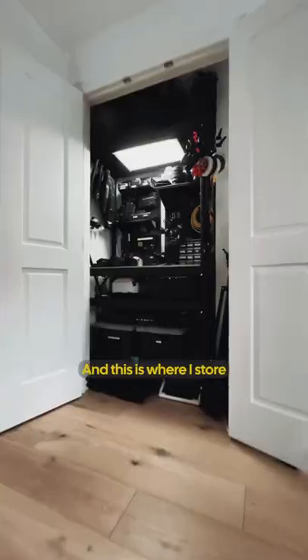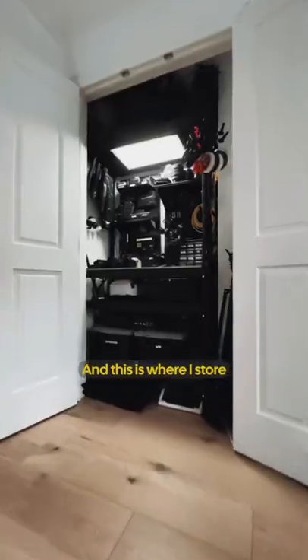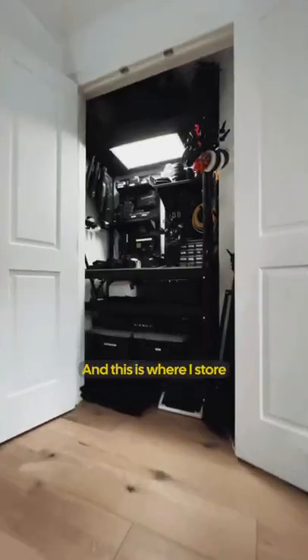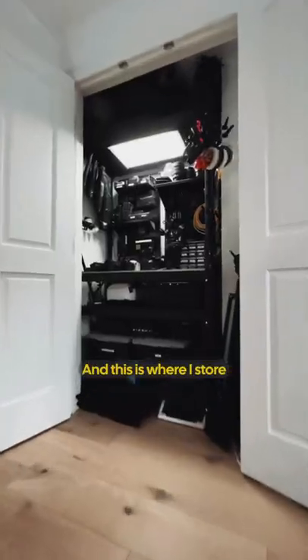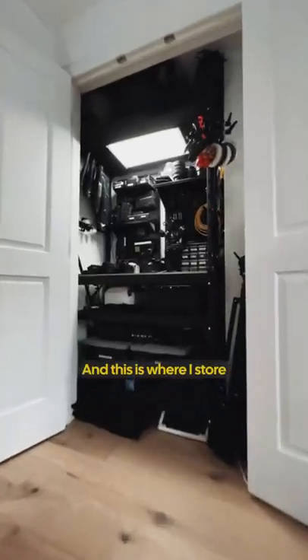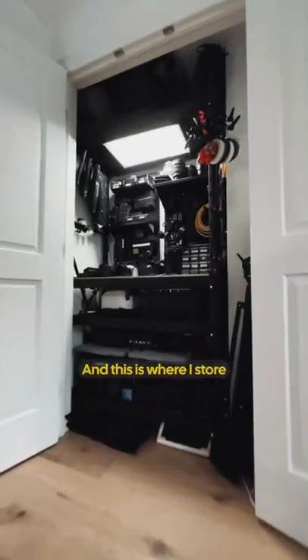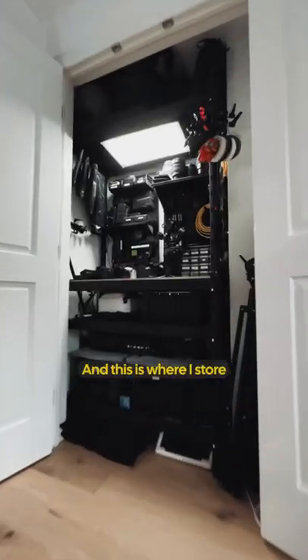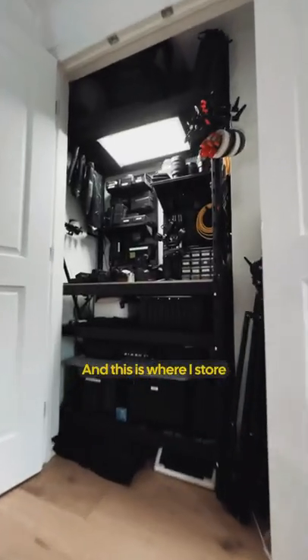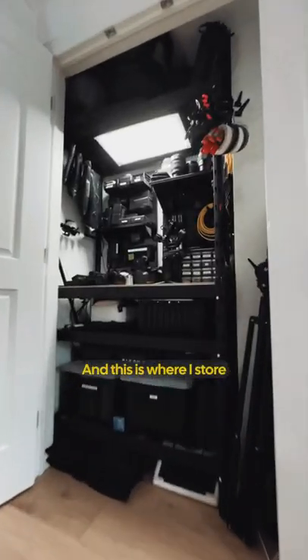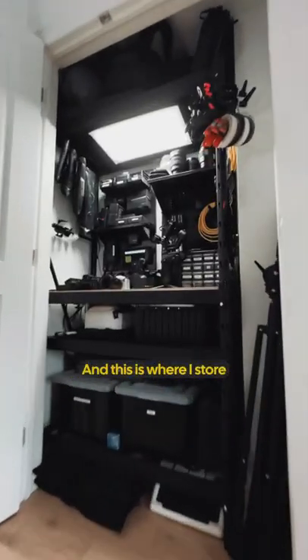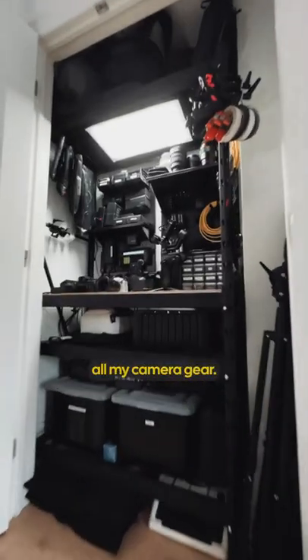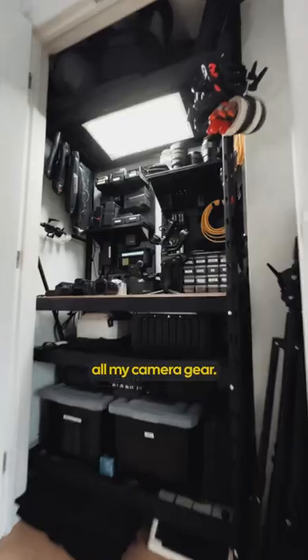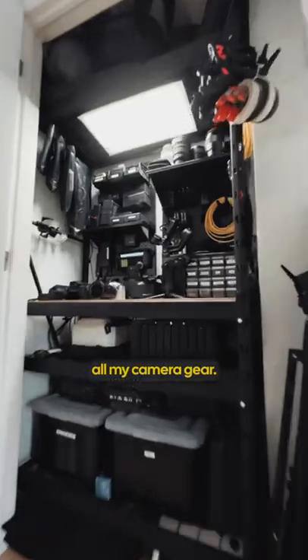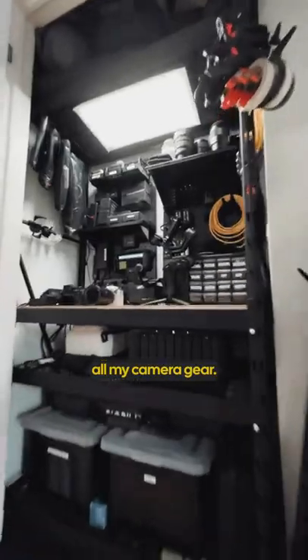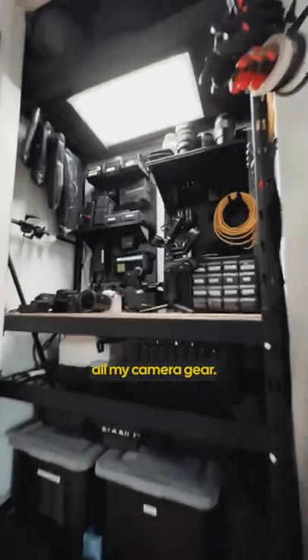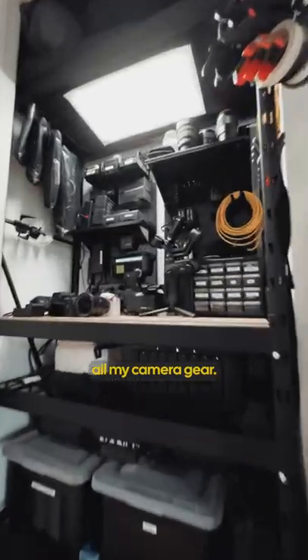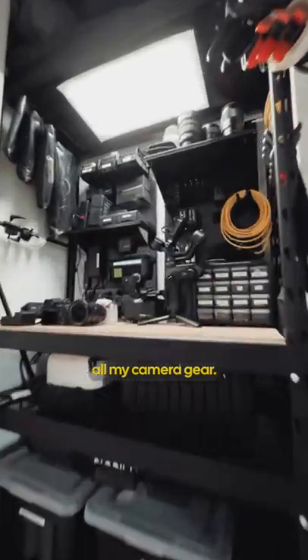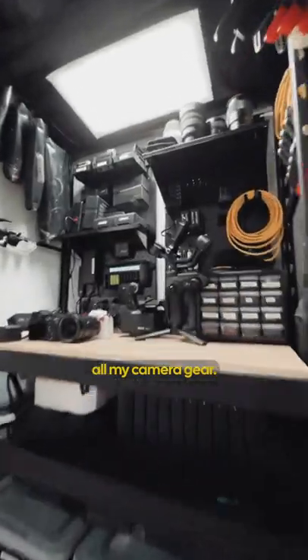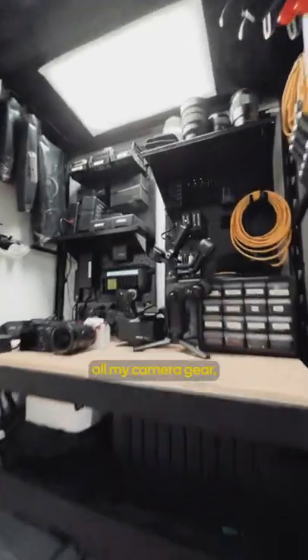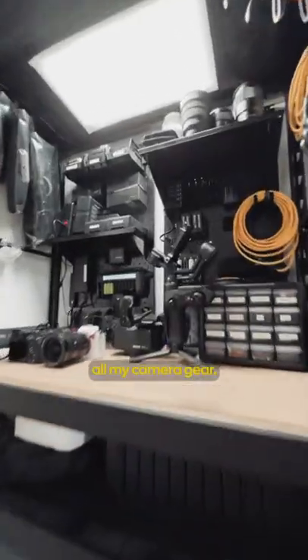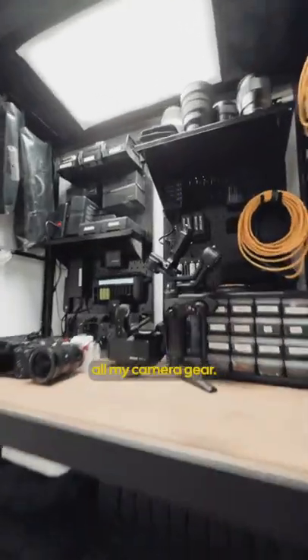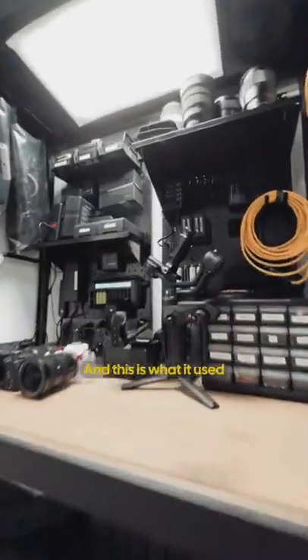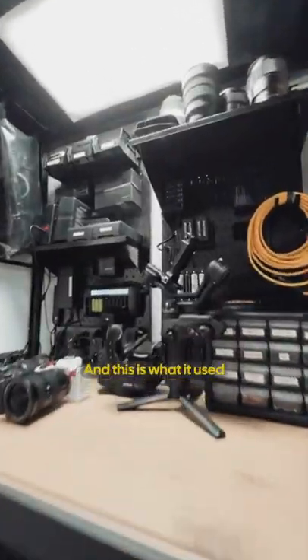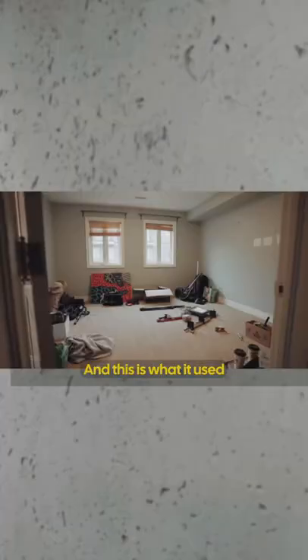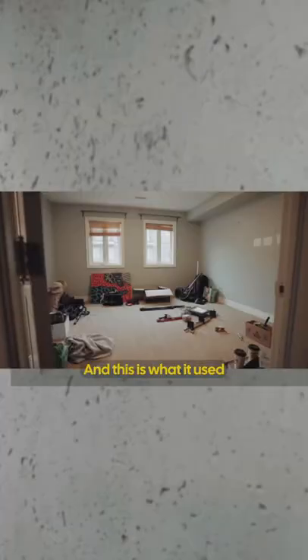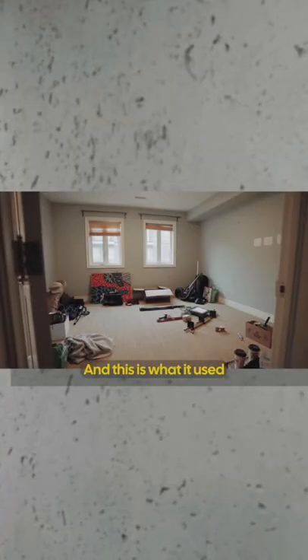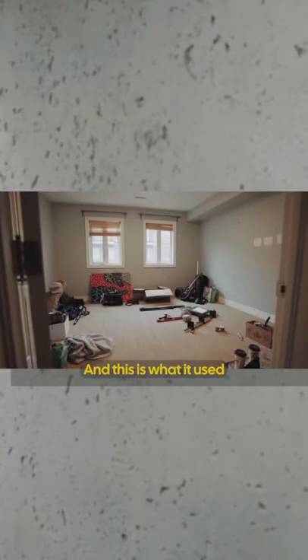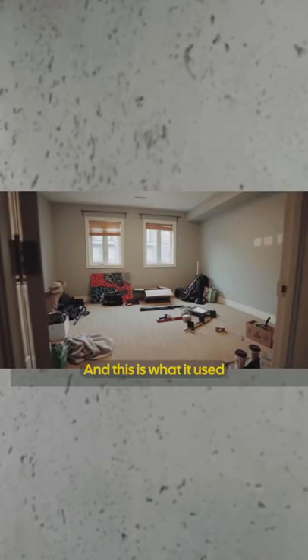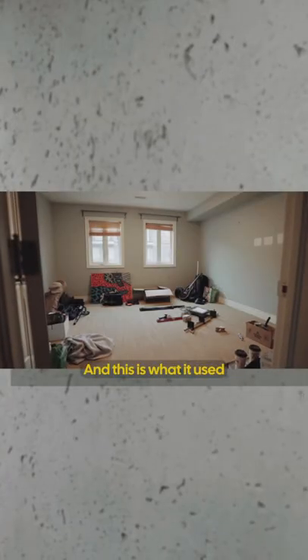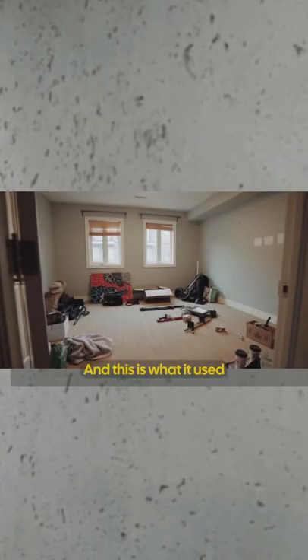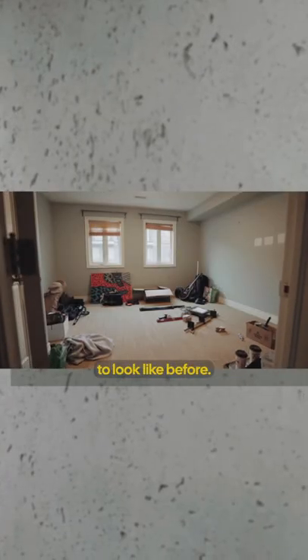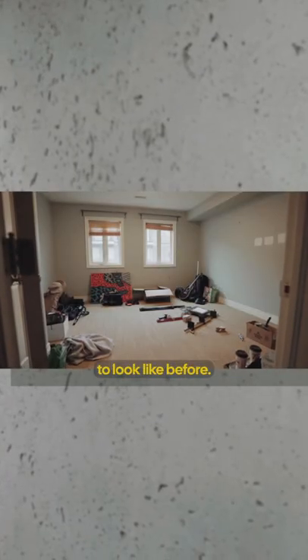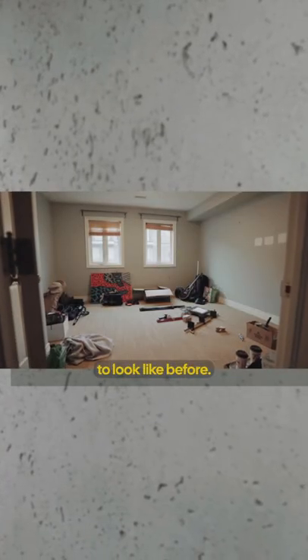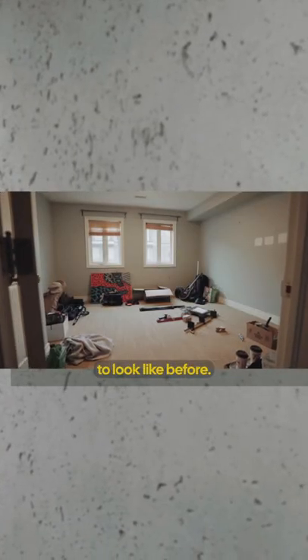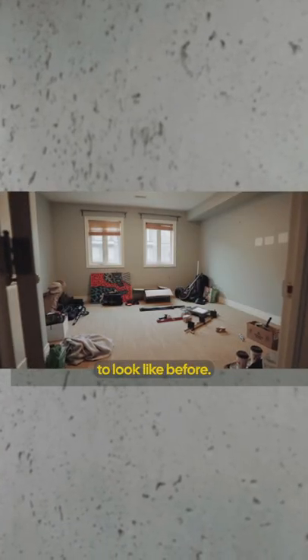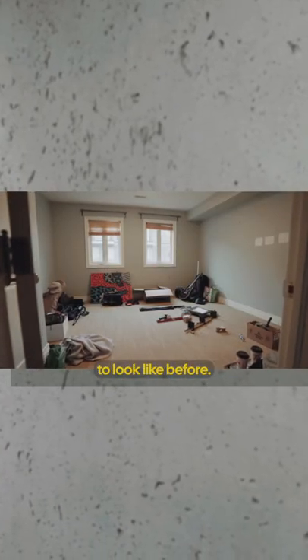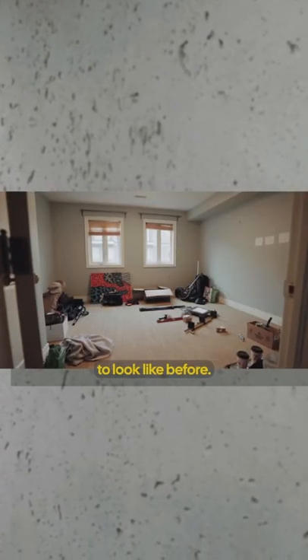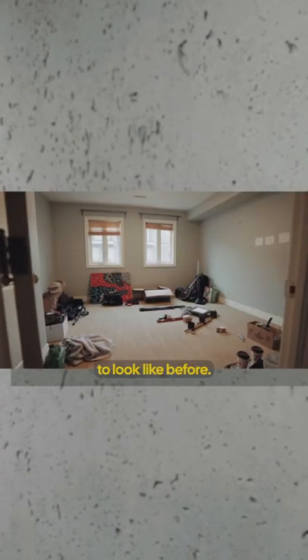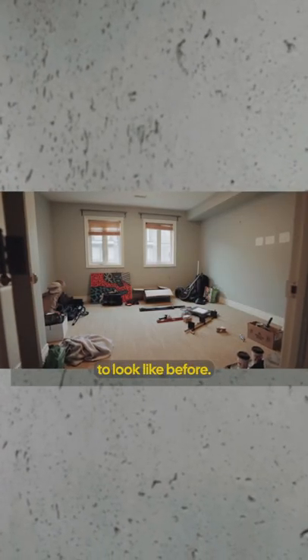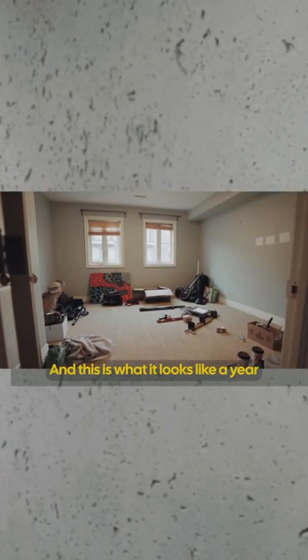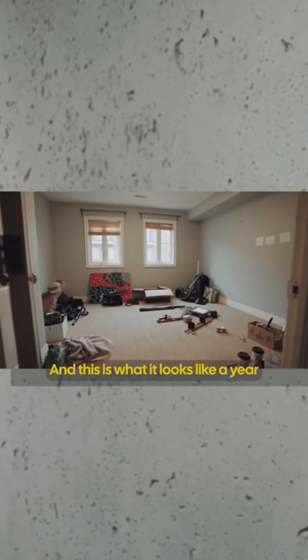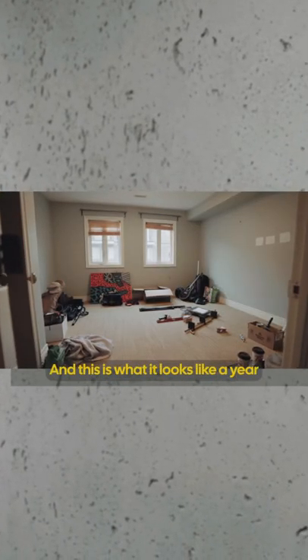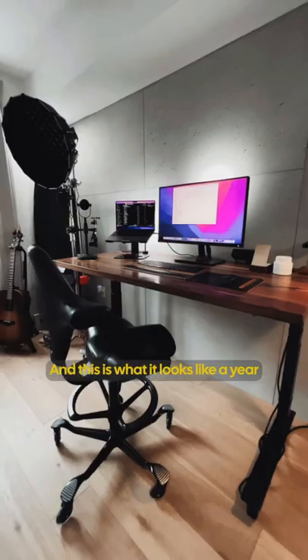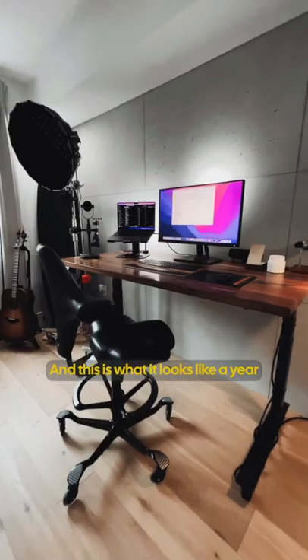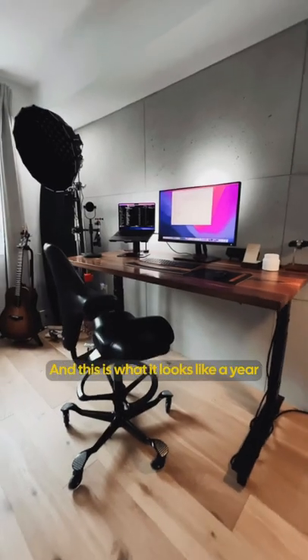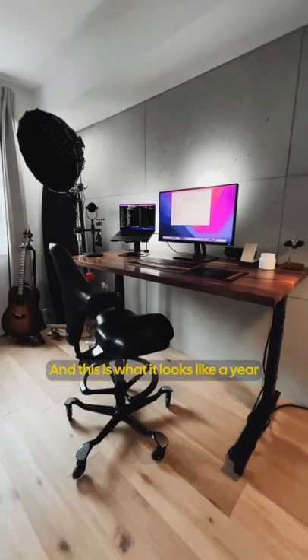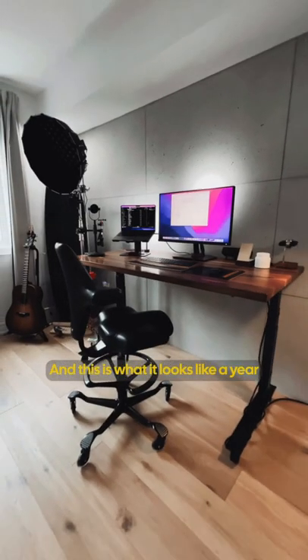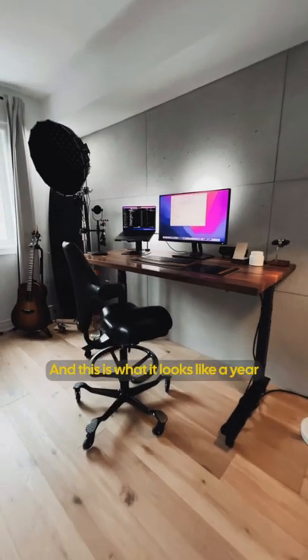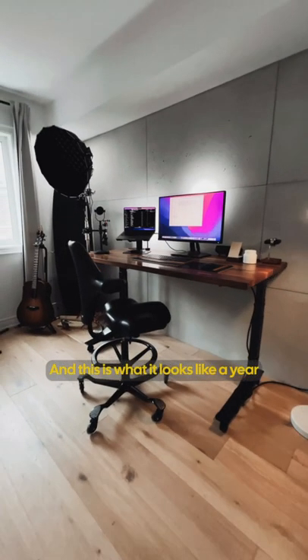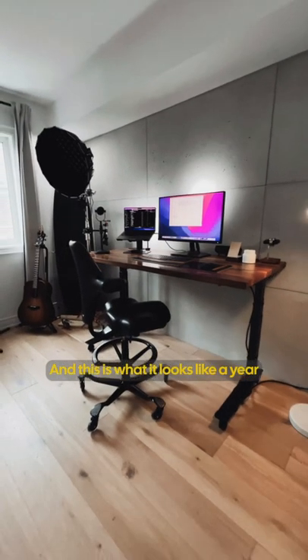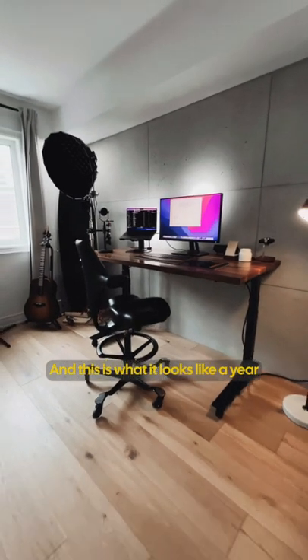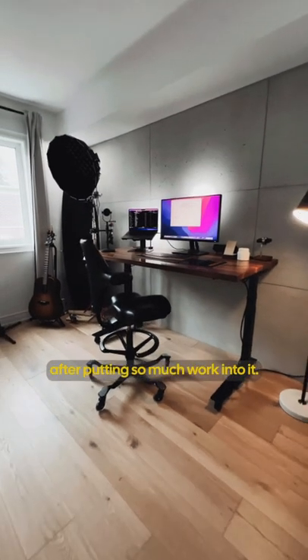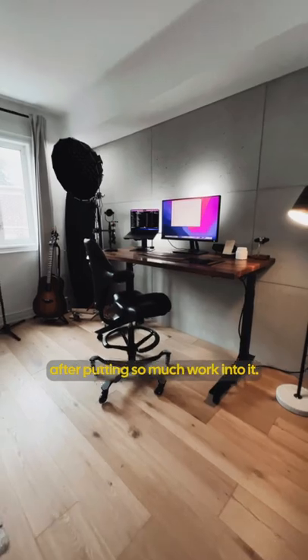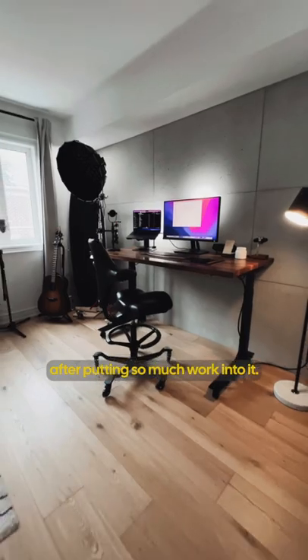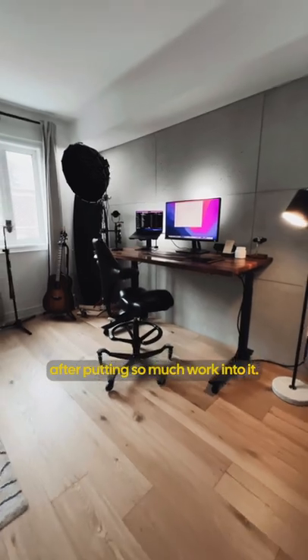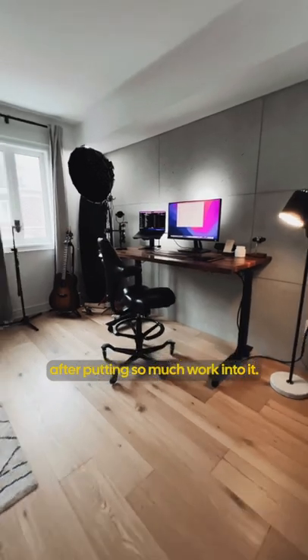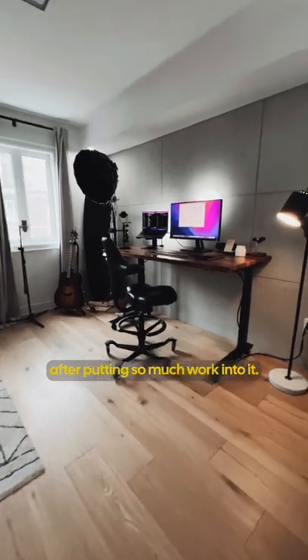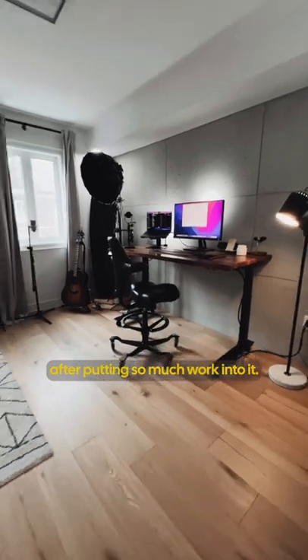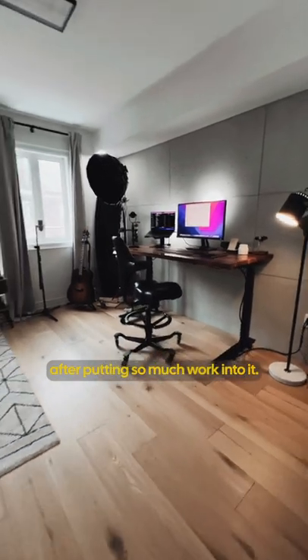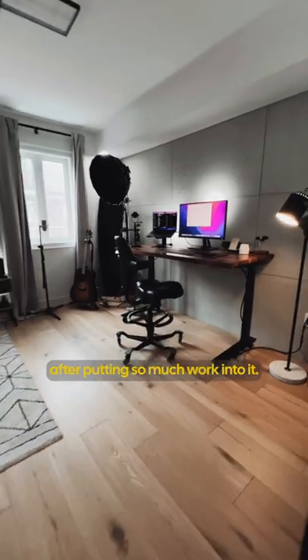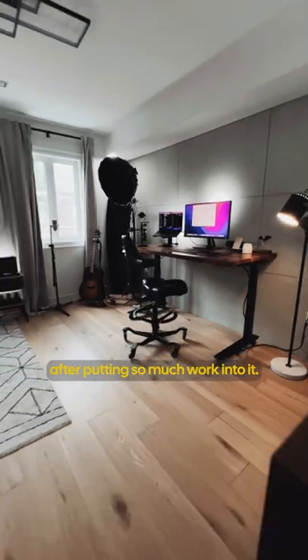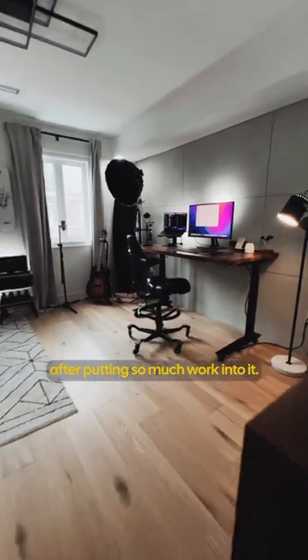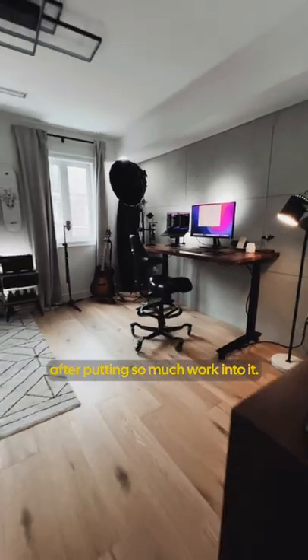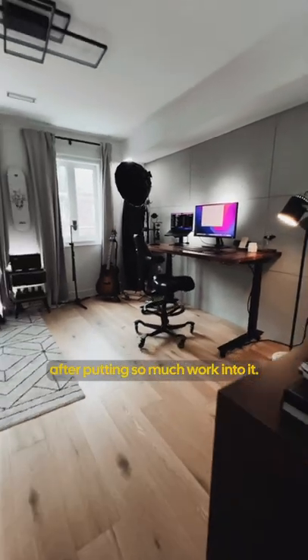And this is where I store all my camera gear. This is what it used to look like before, and this is what it looks like a year after putting so much work into it.